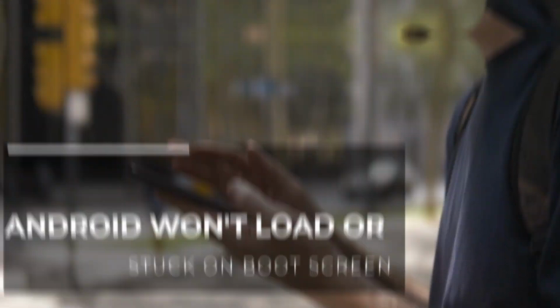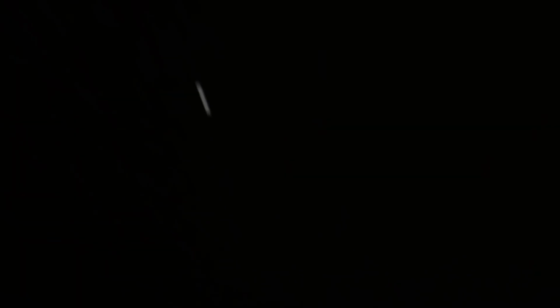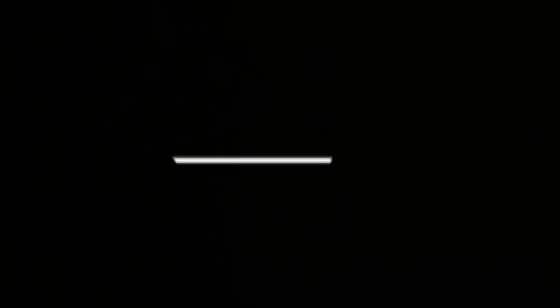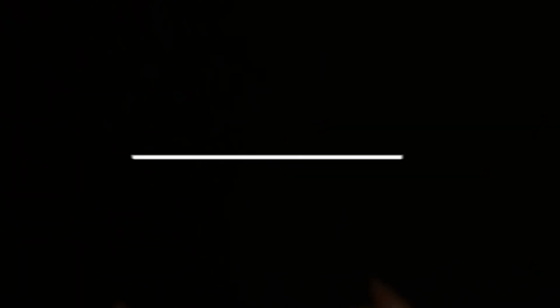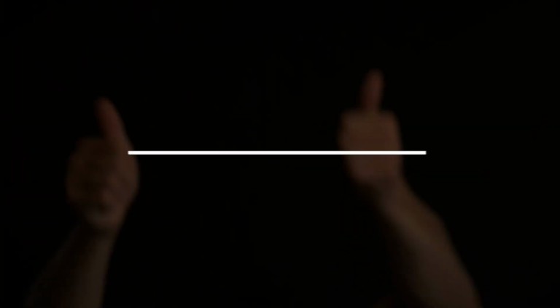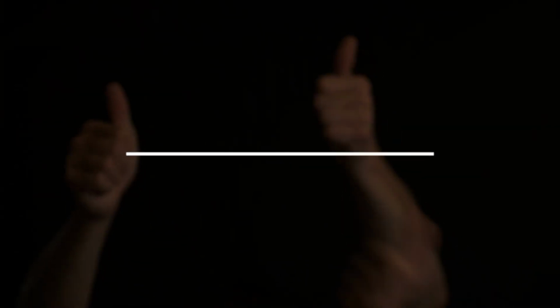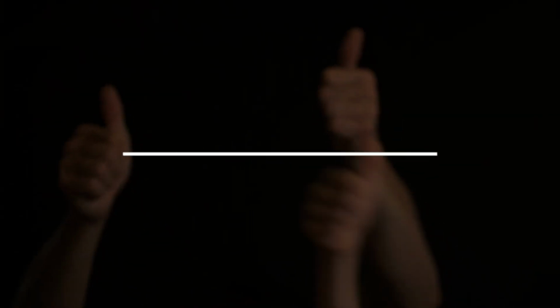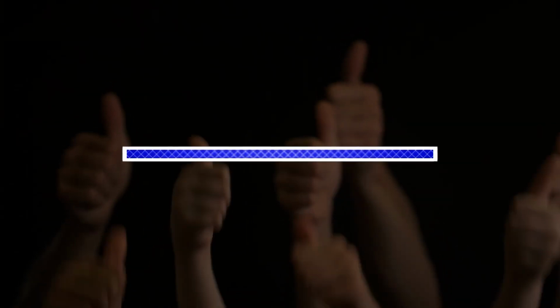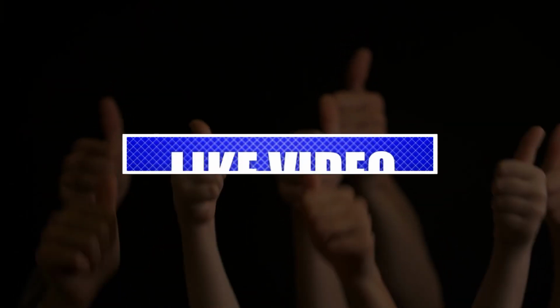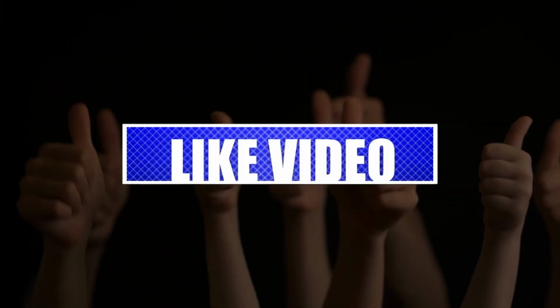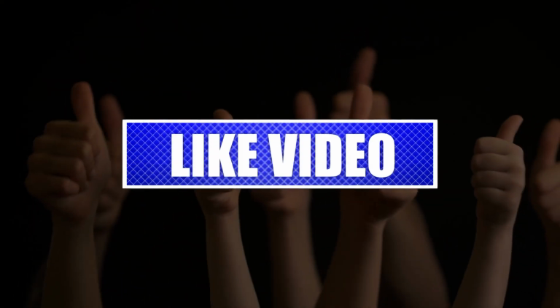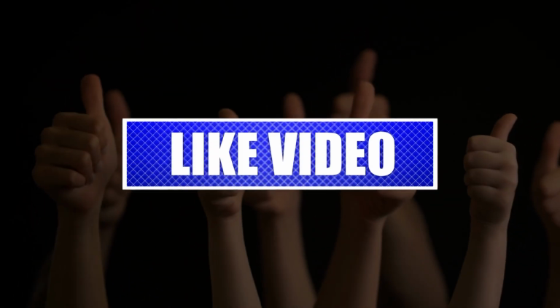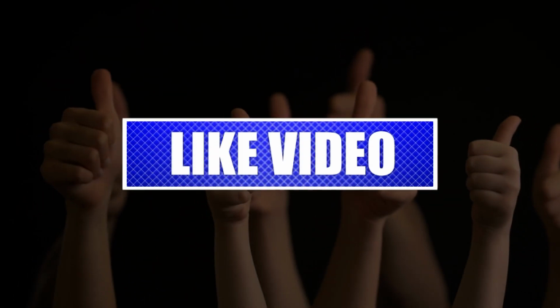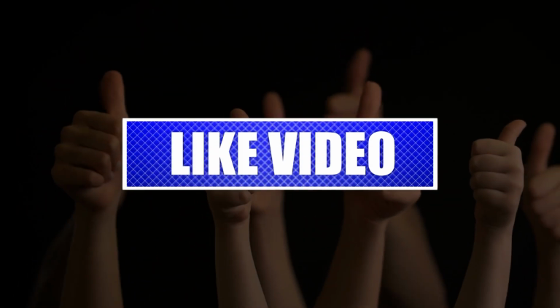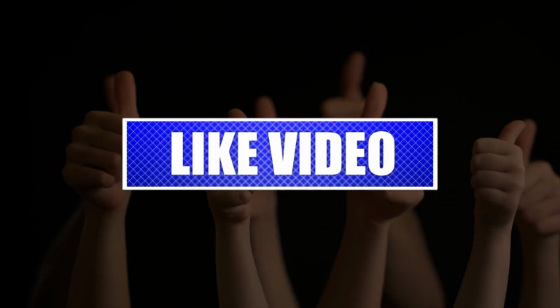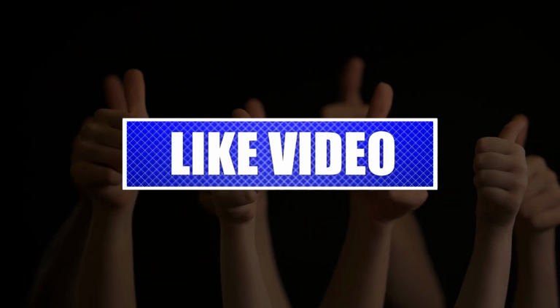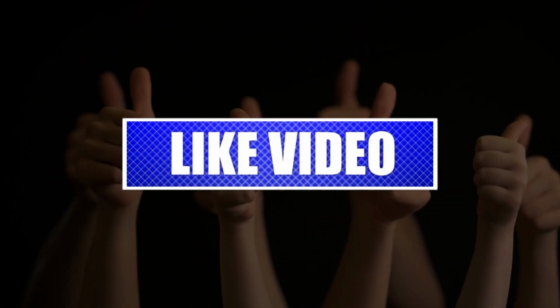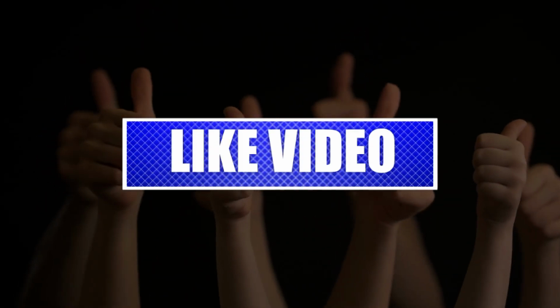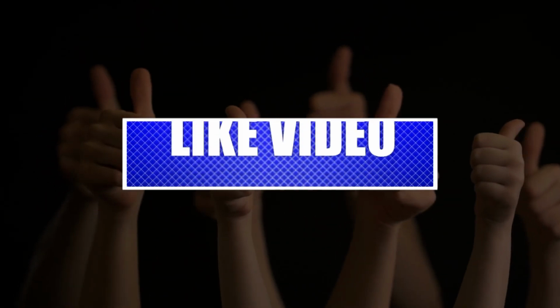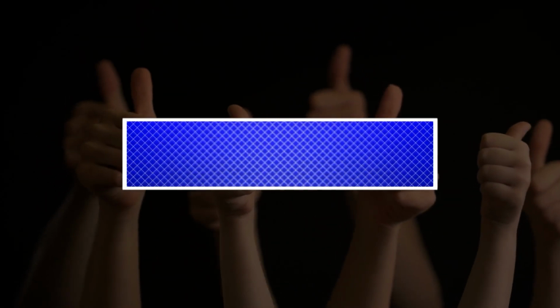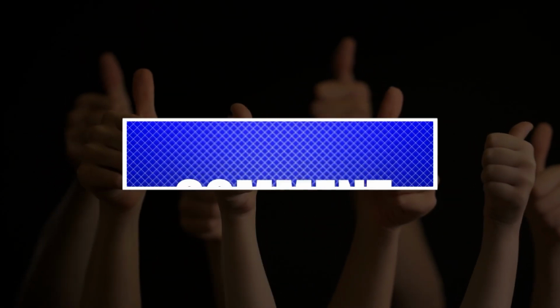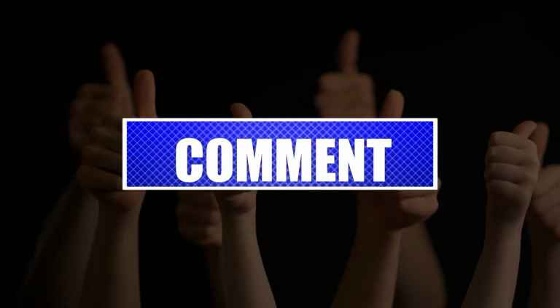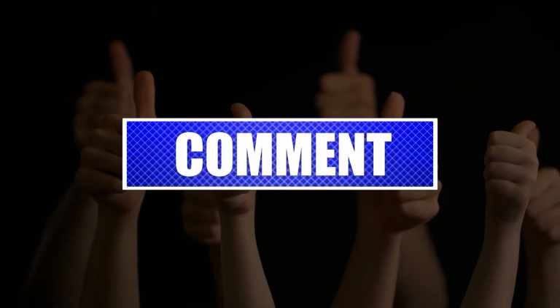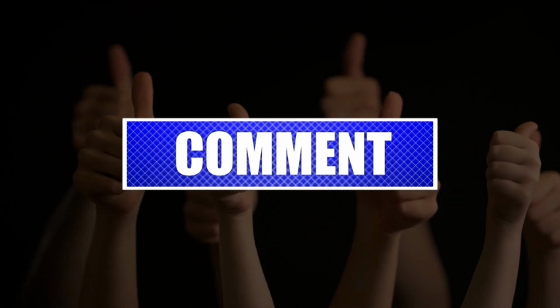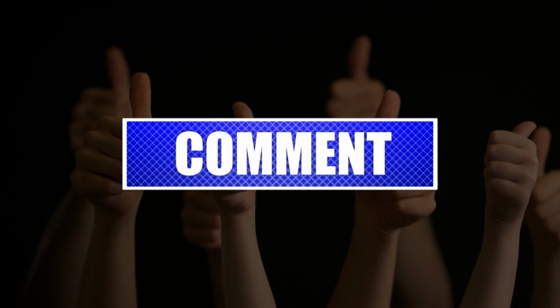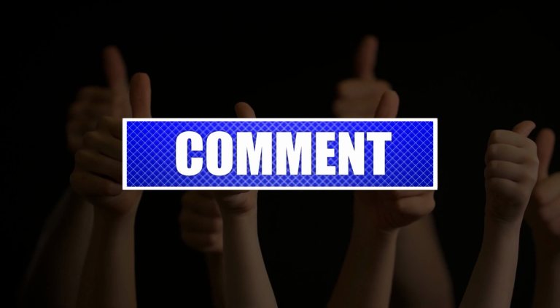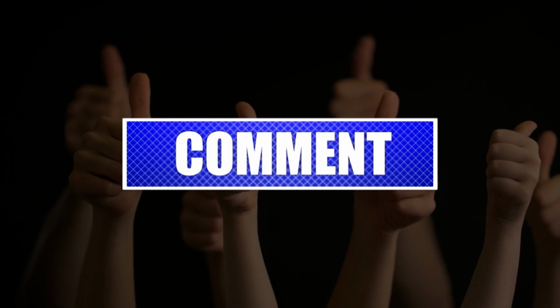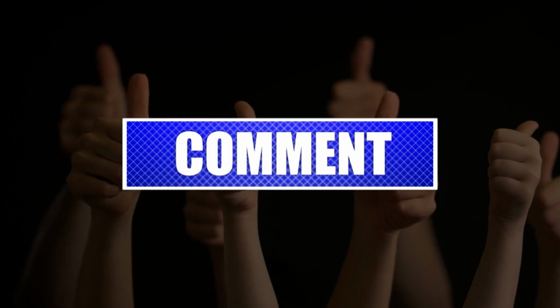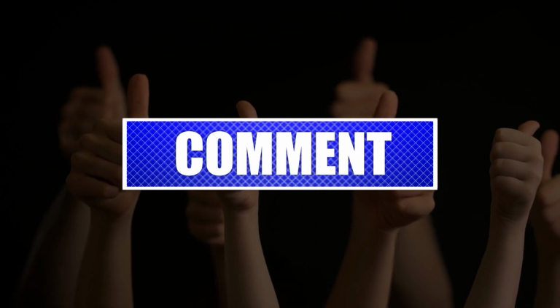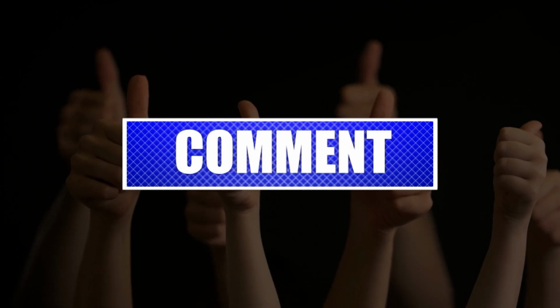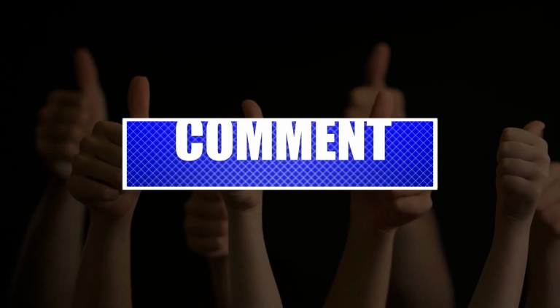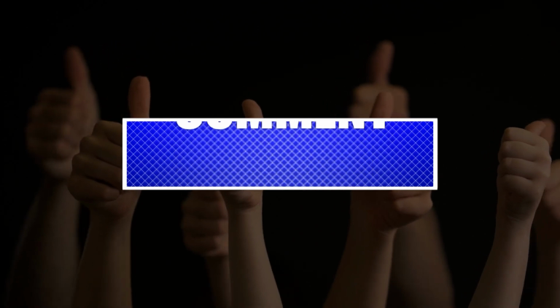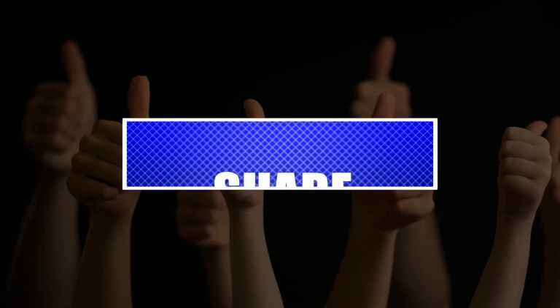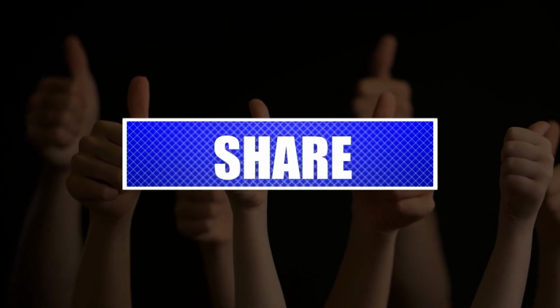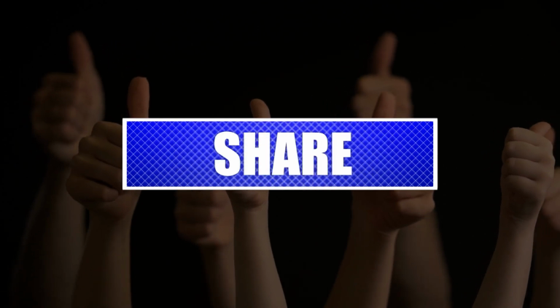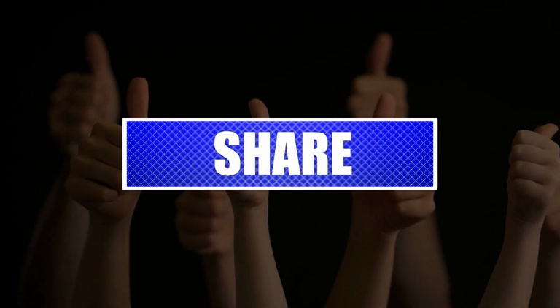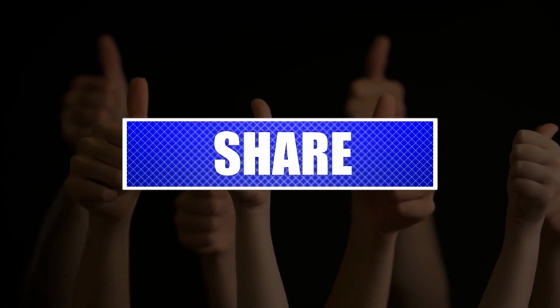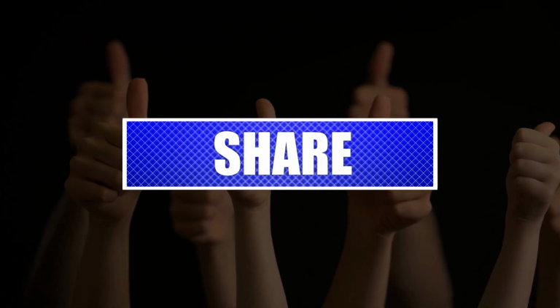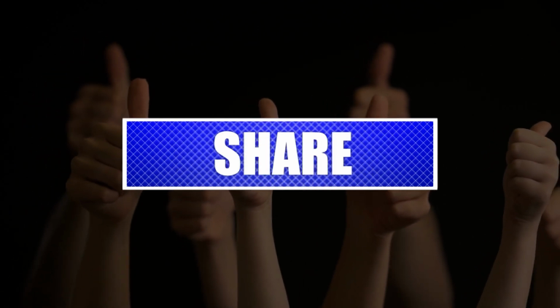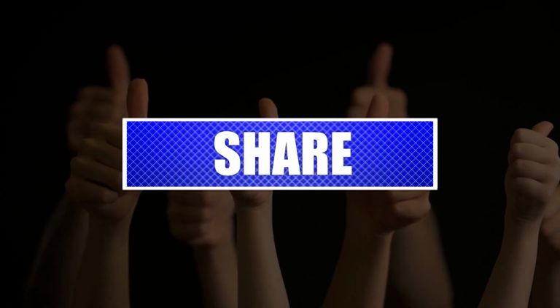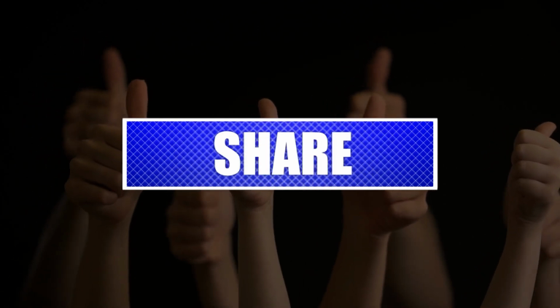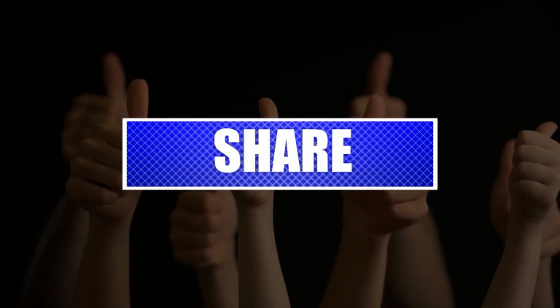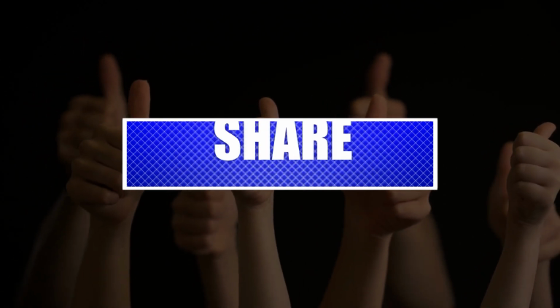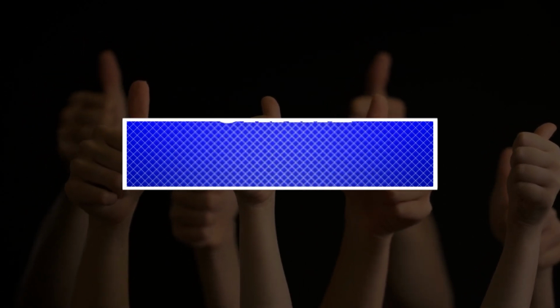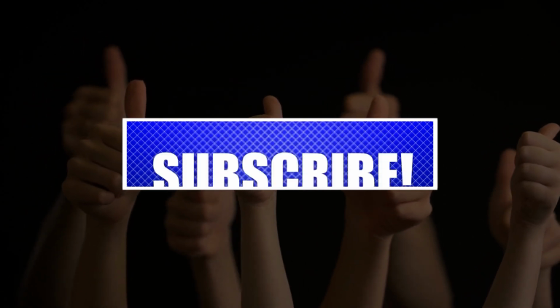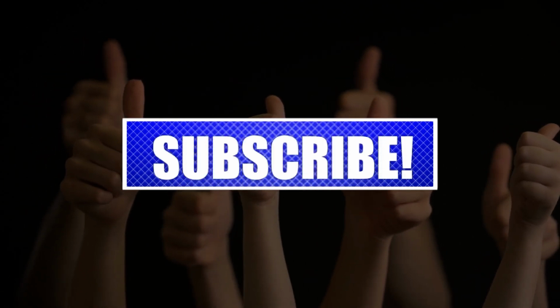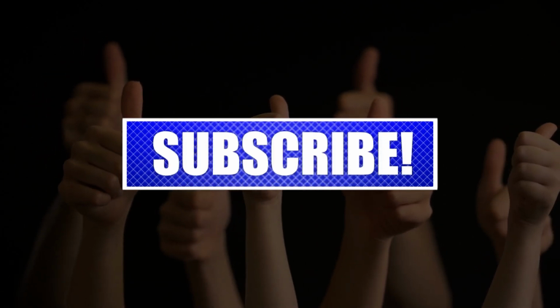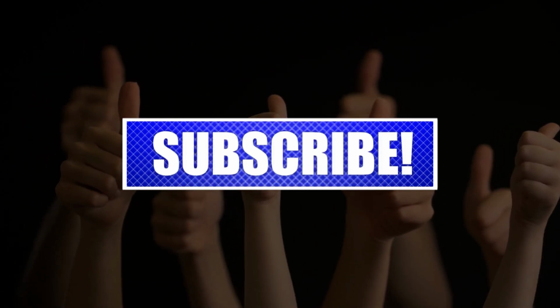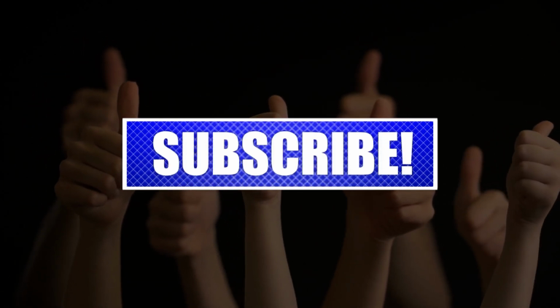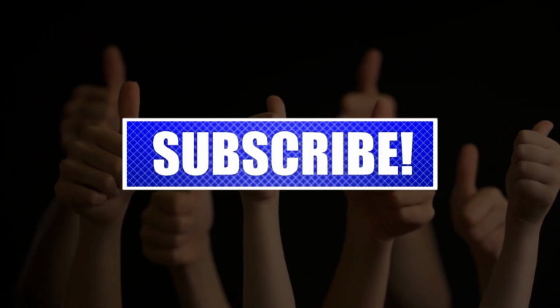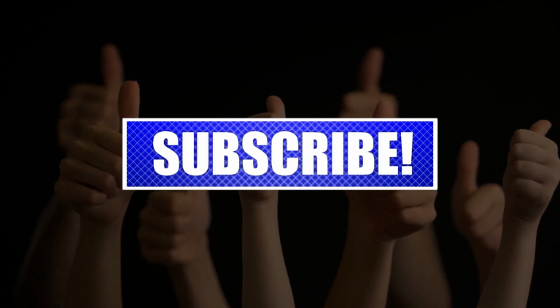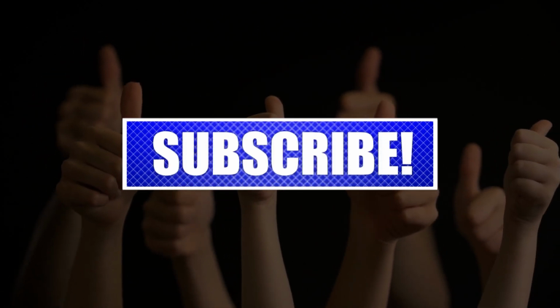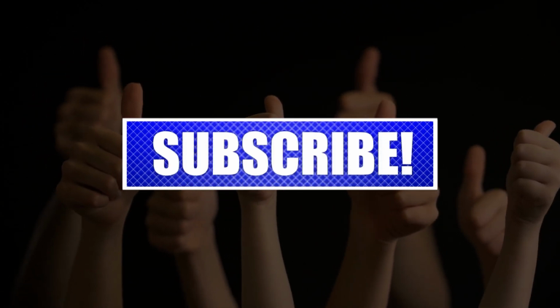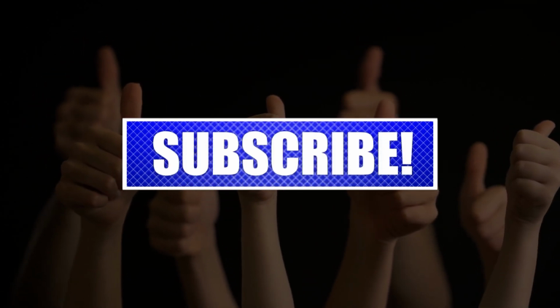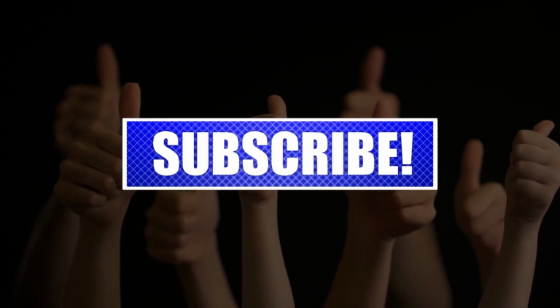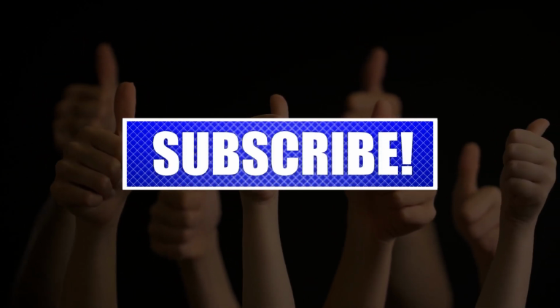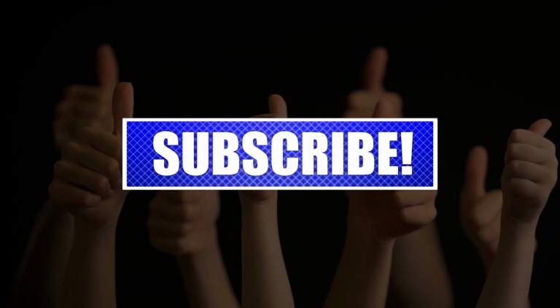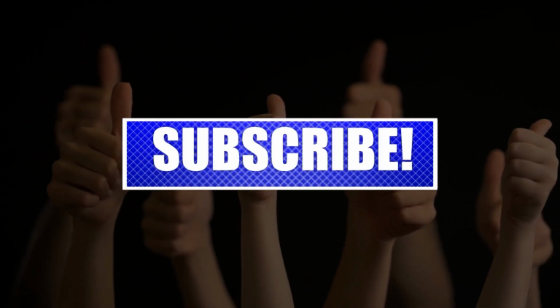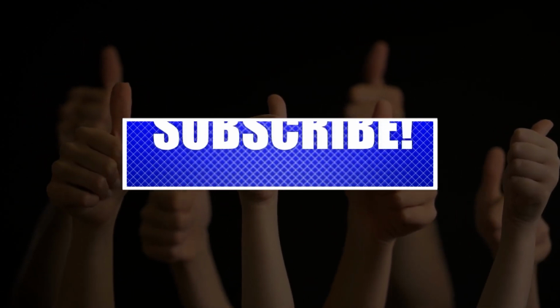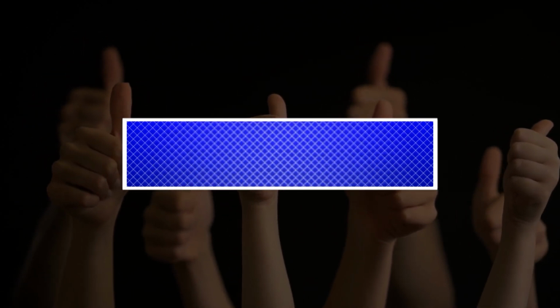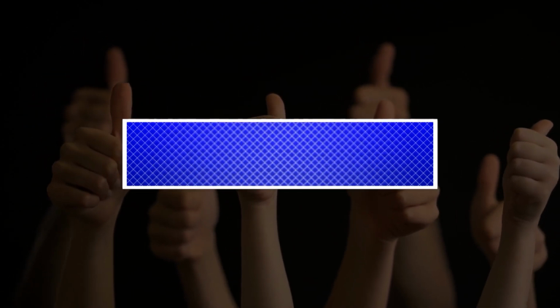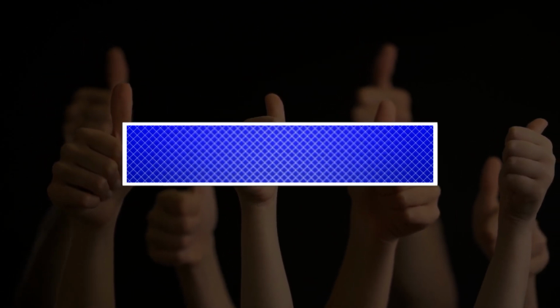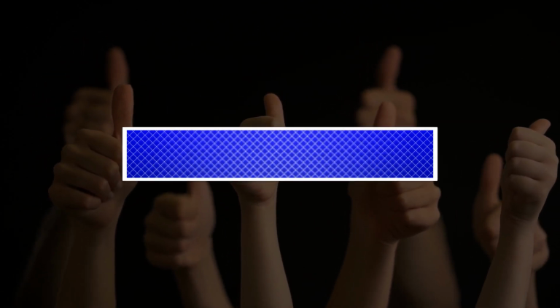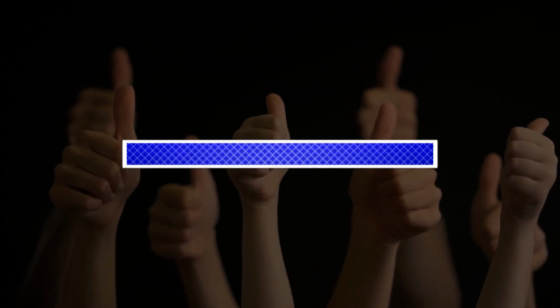By the way, please like and share our videos to help those who might have the same issues so that we can help them too. Once you're done, let's begin.